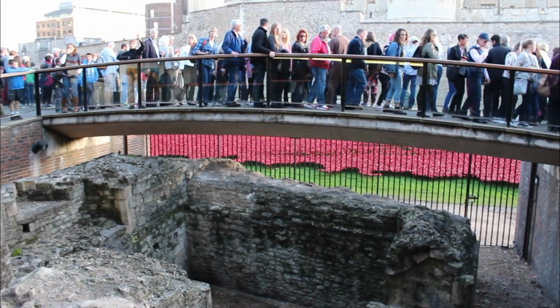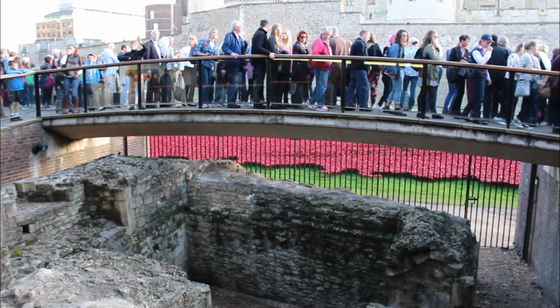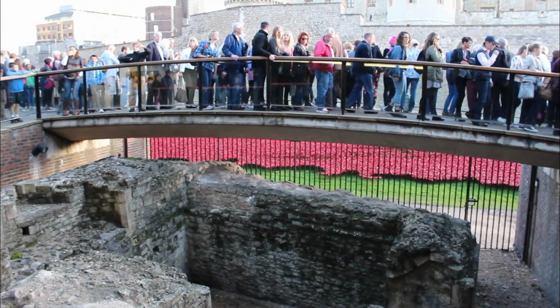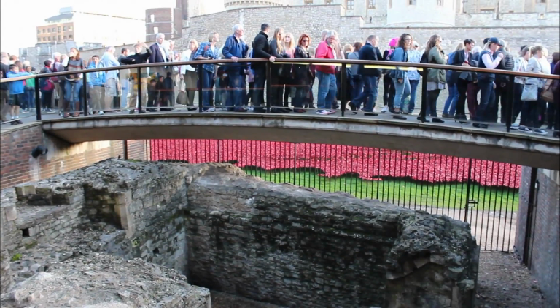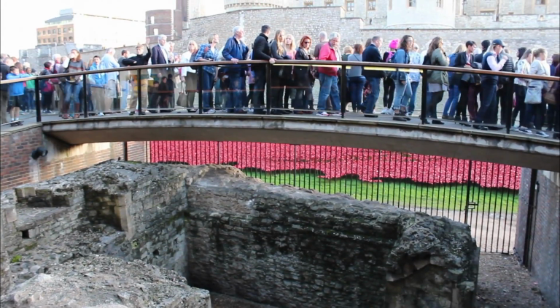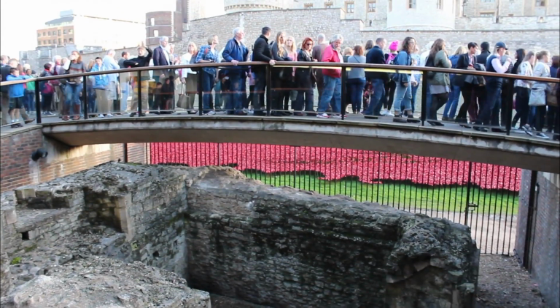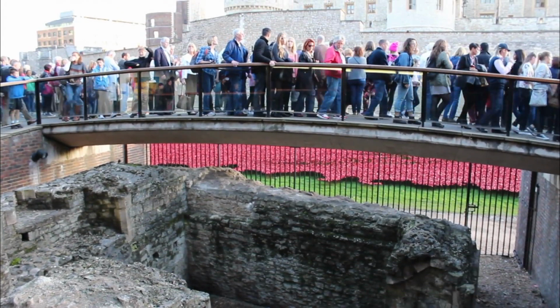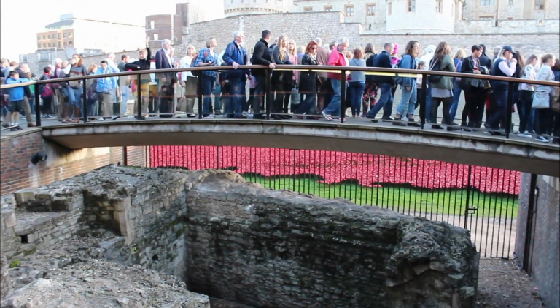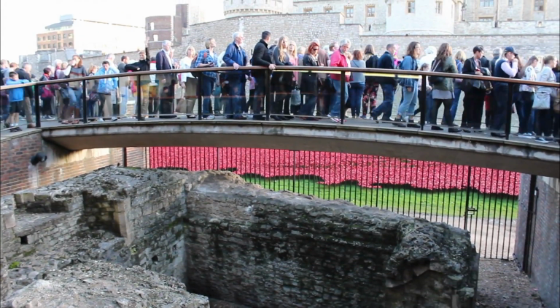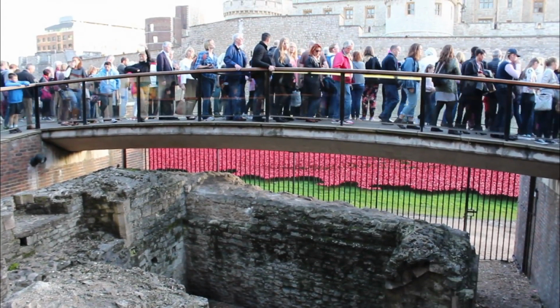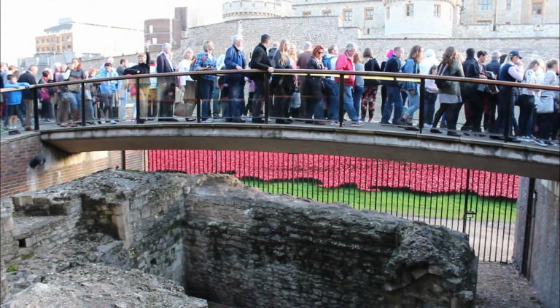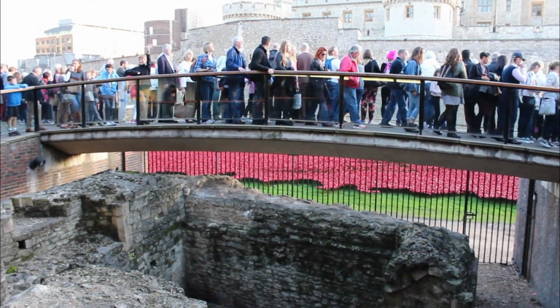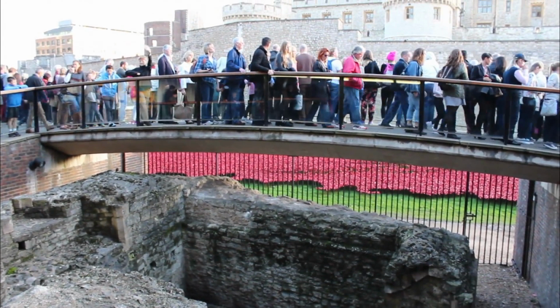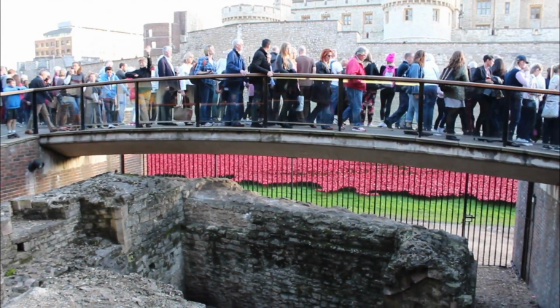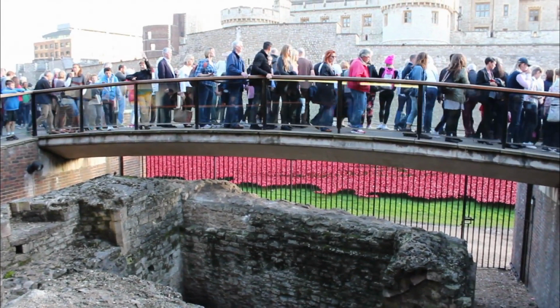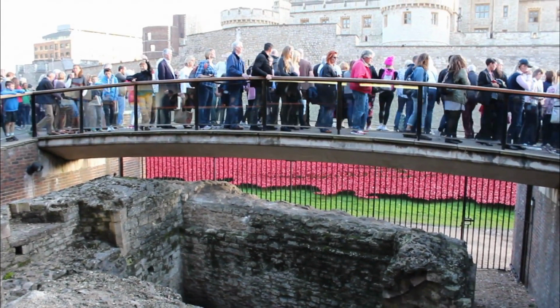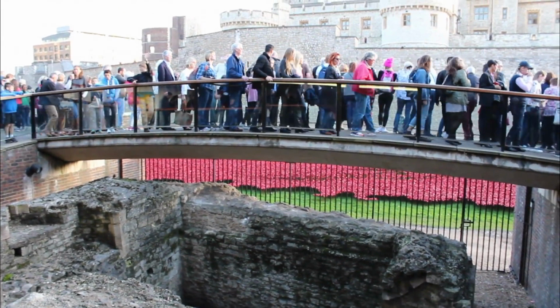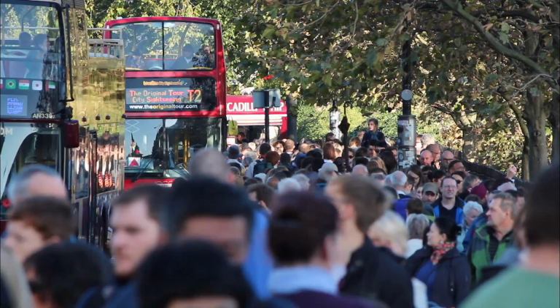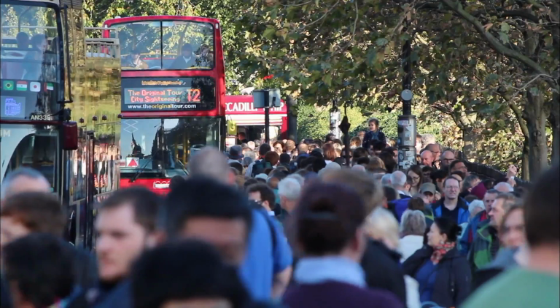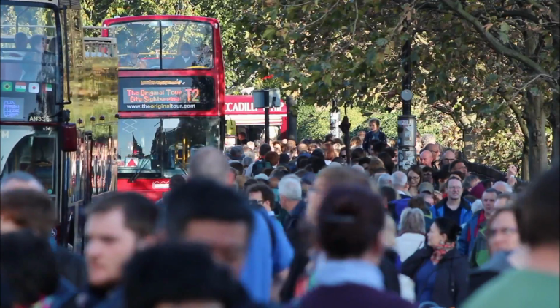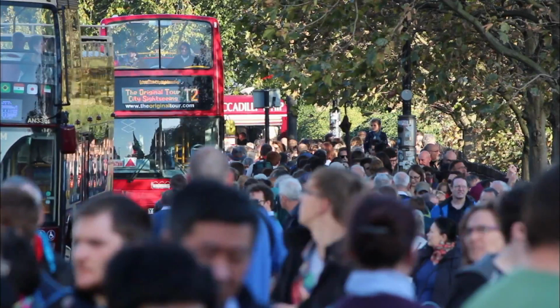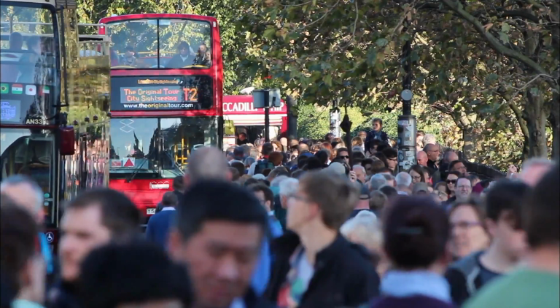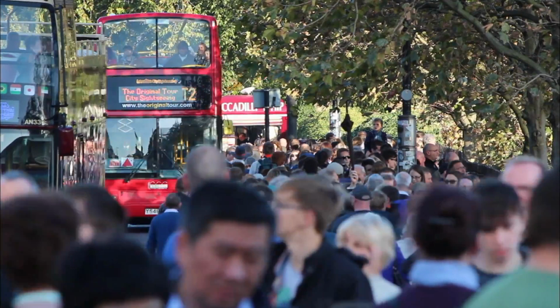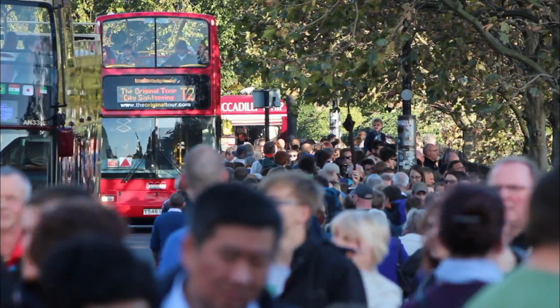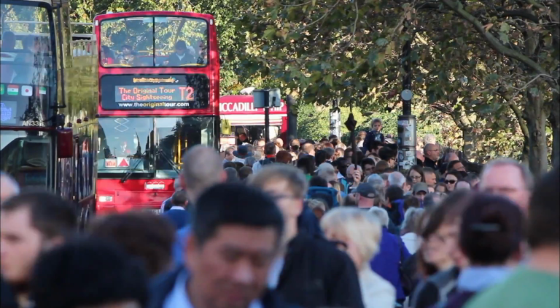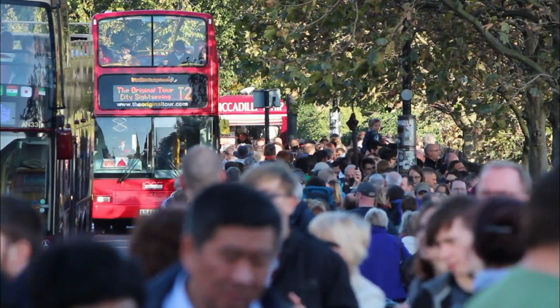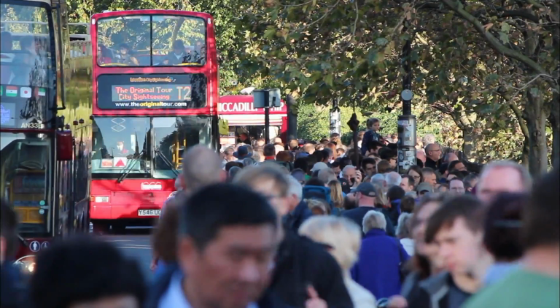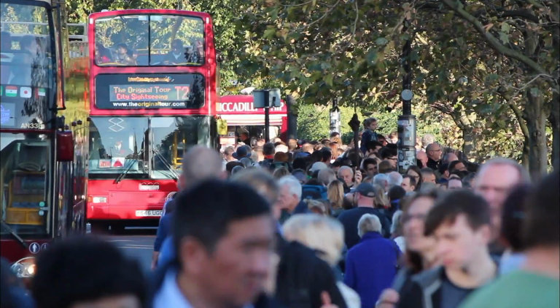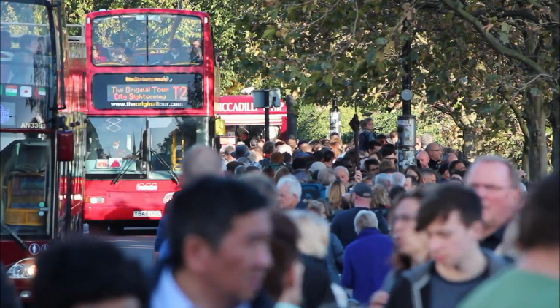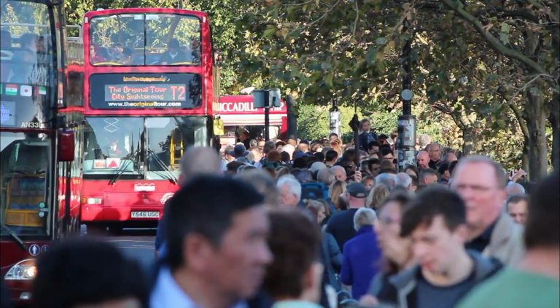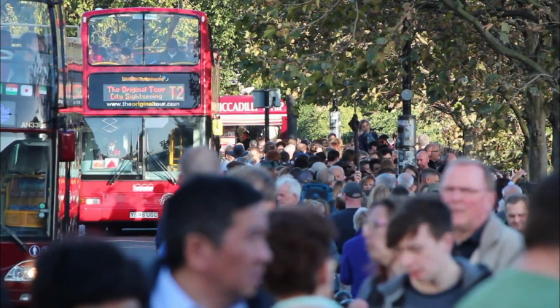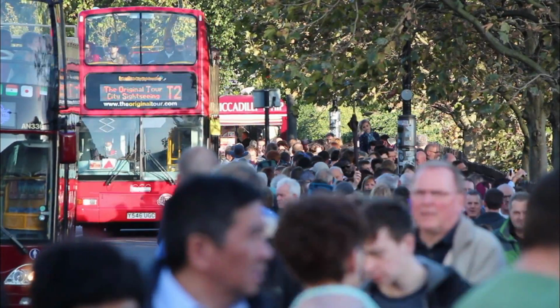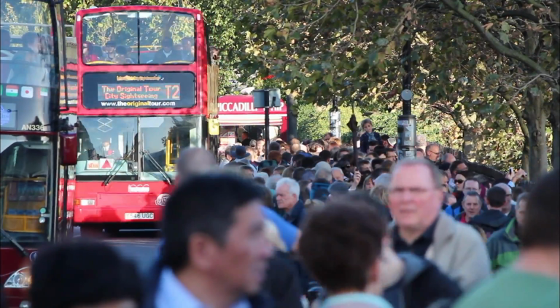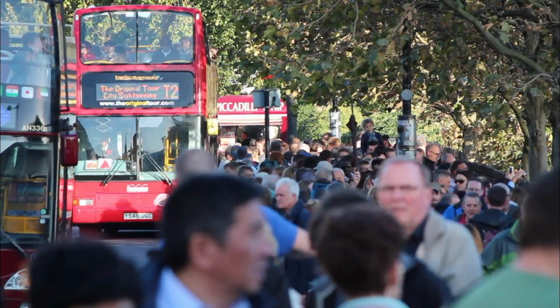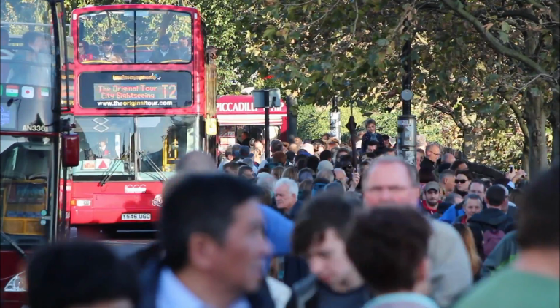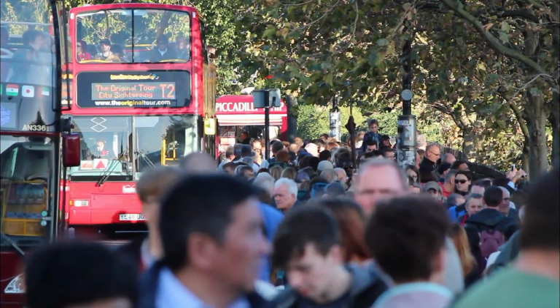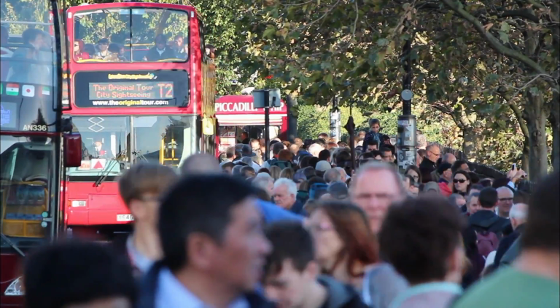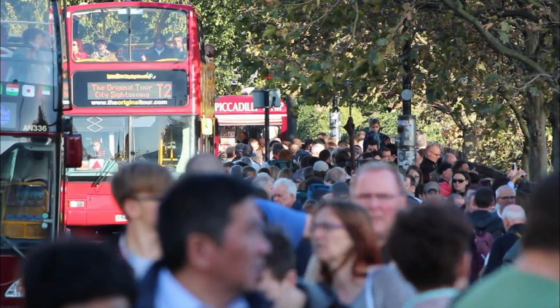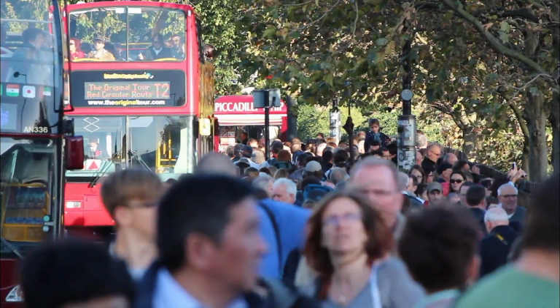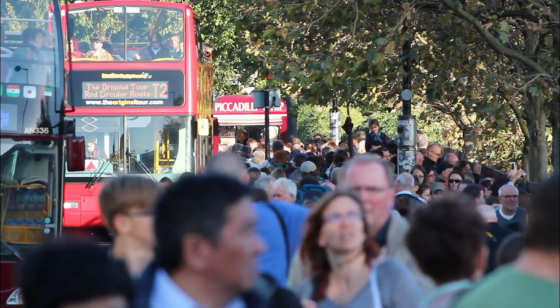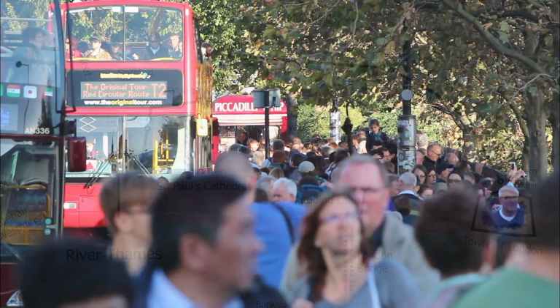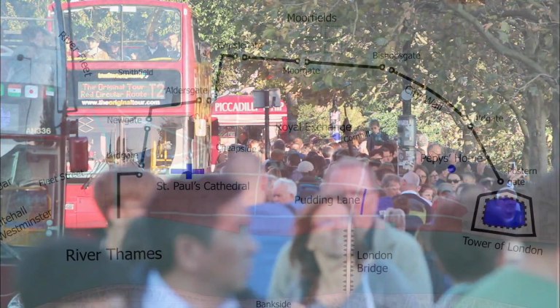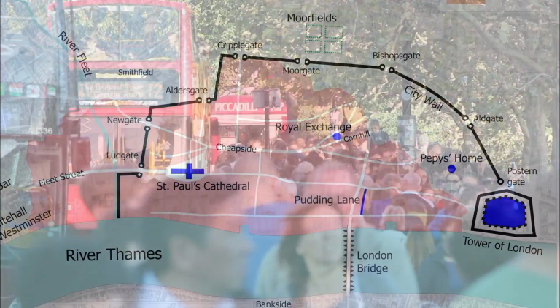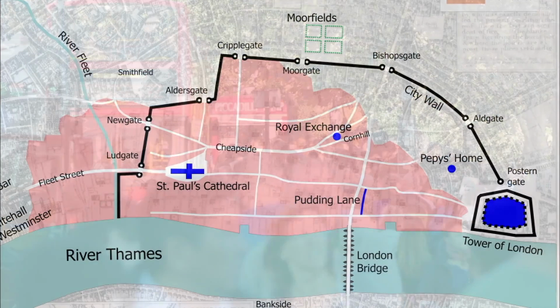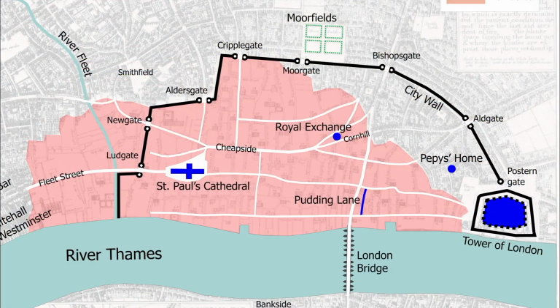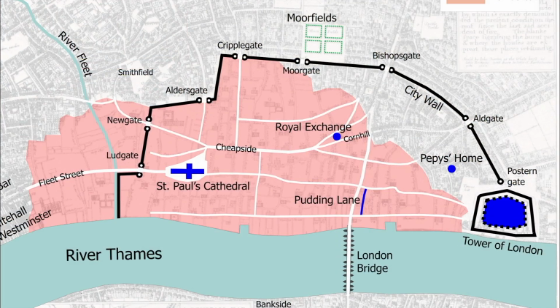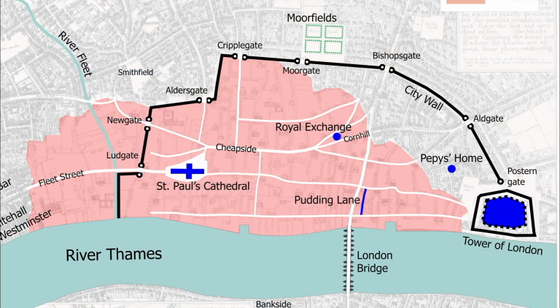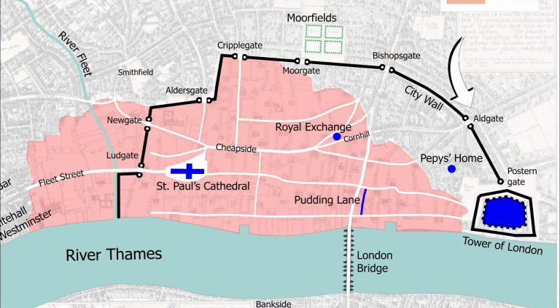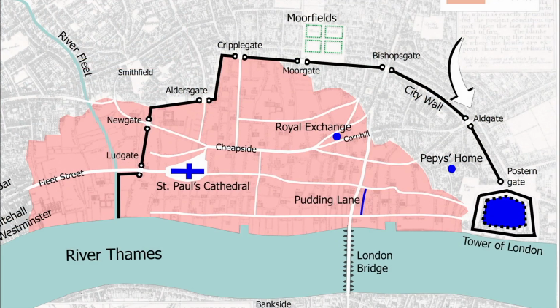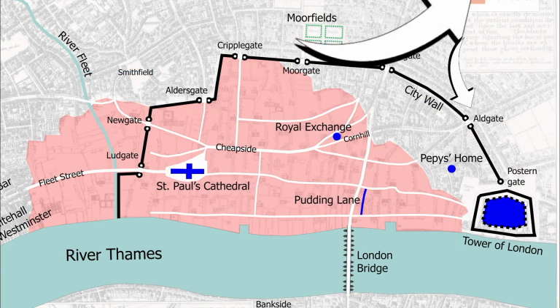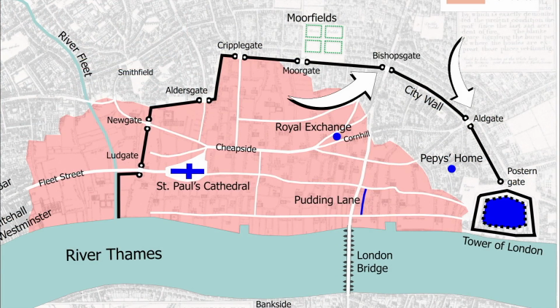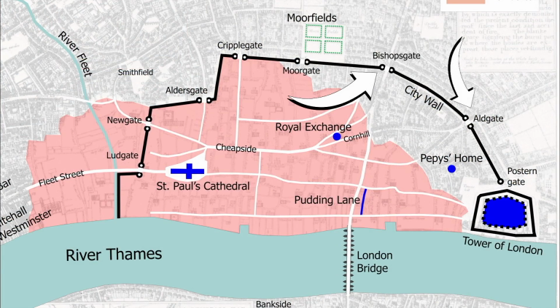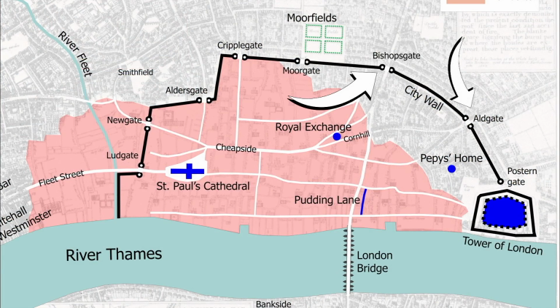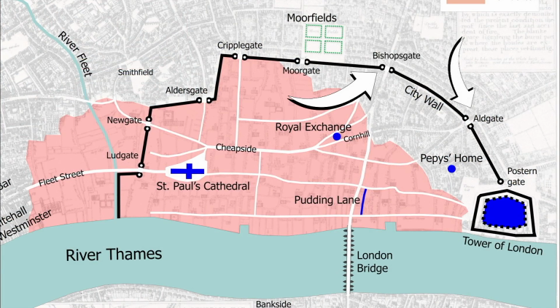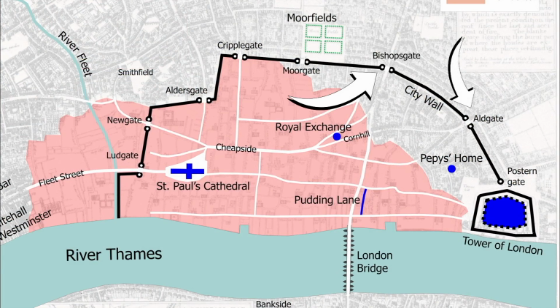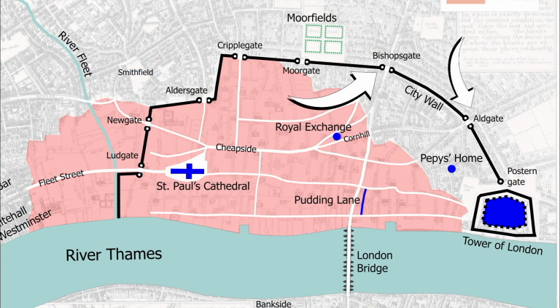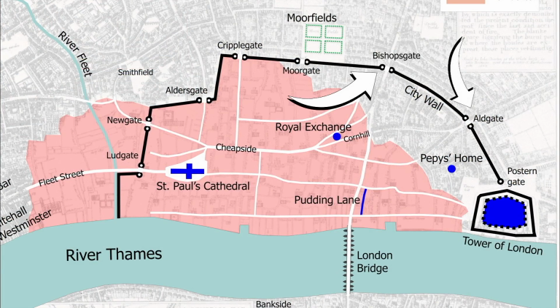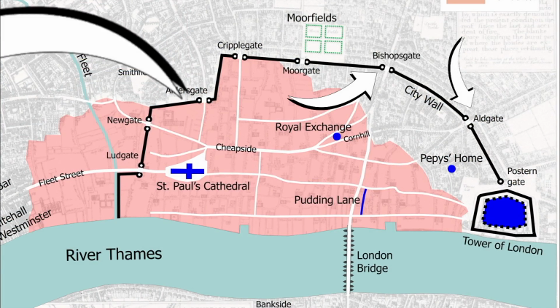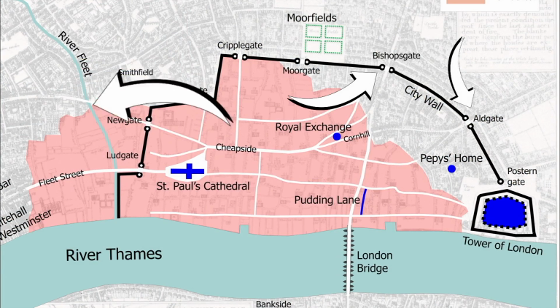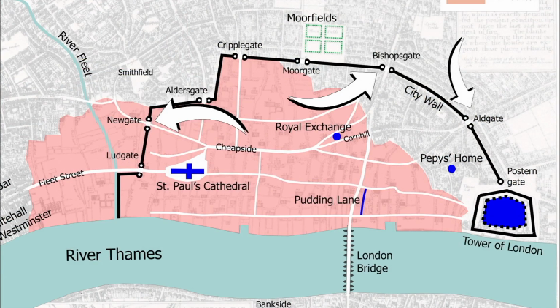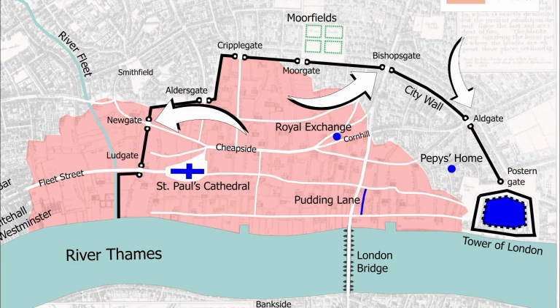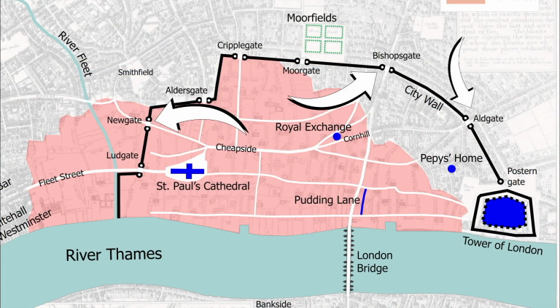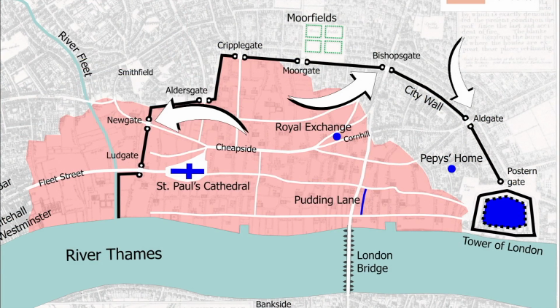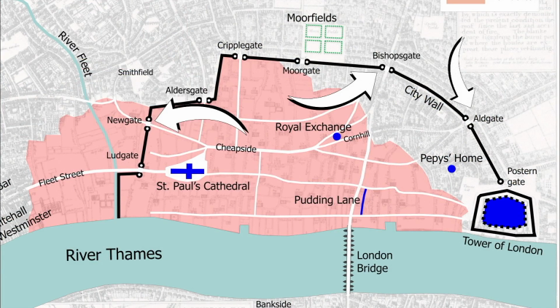Fast forward to today, and Londinium lives on as hip Londoners live in neighborhoods like Aldgate, Bishopsgate, and Newgate.